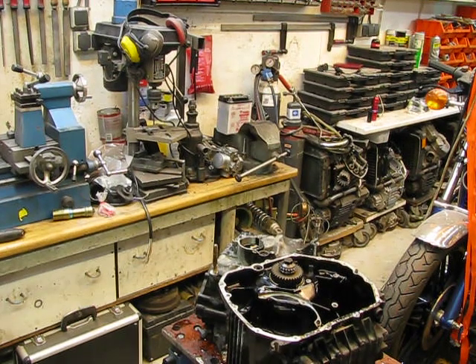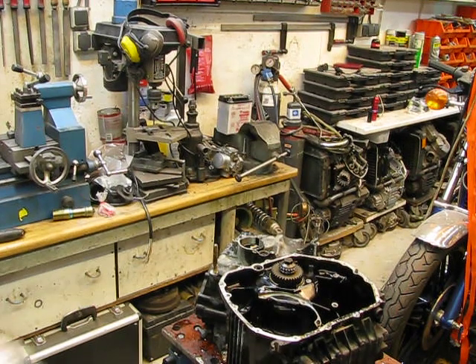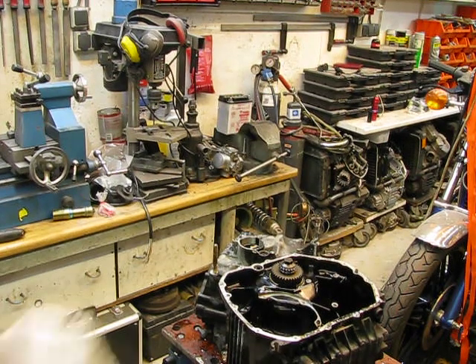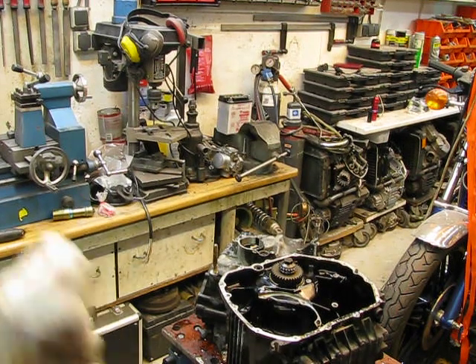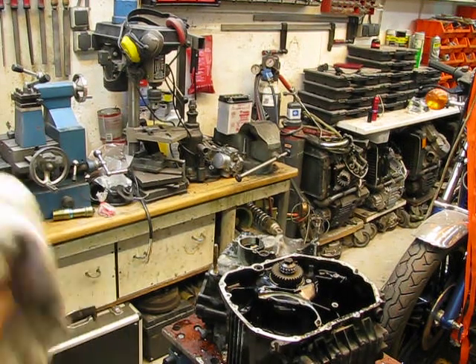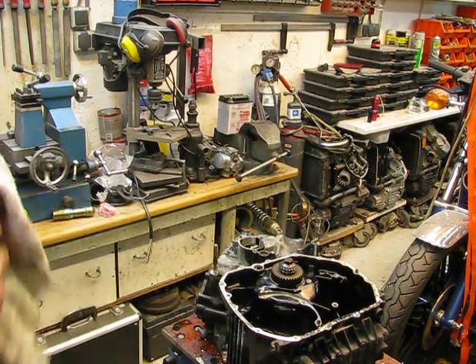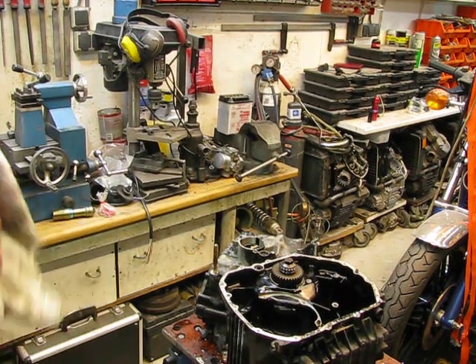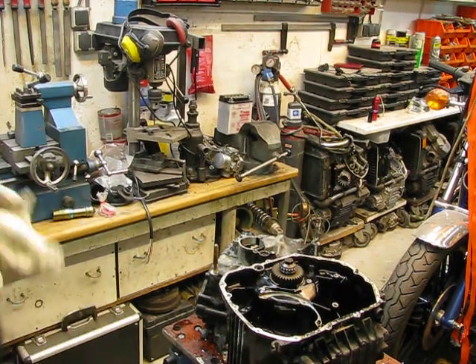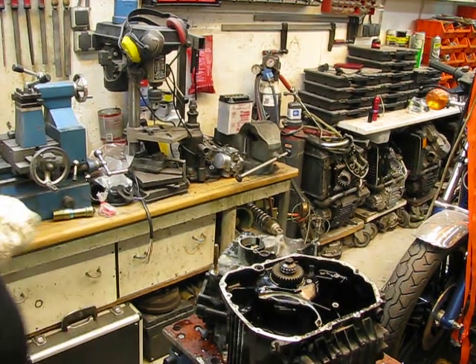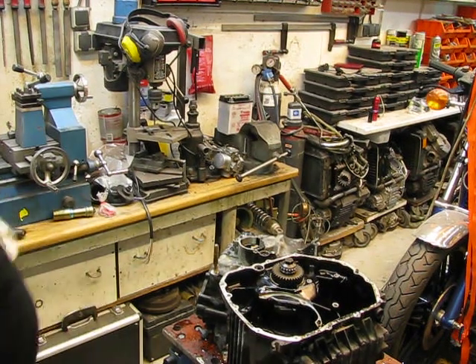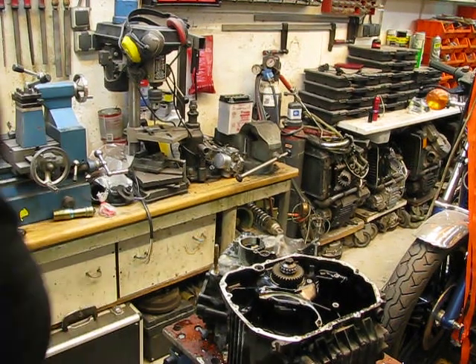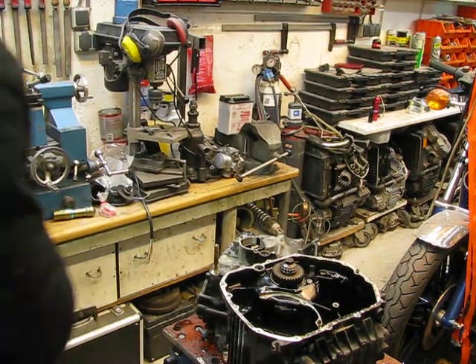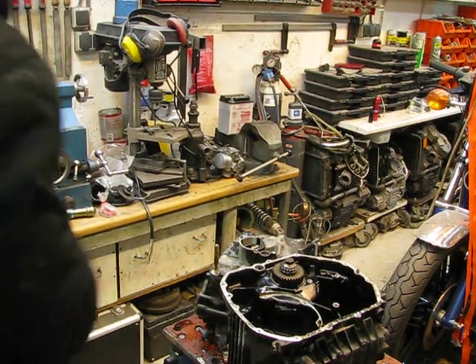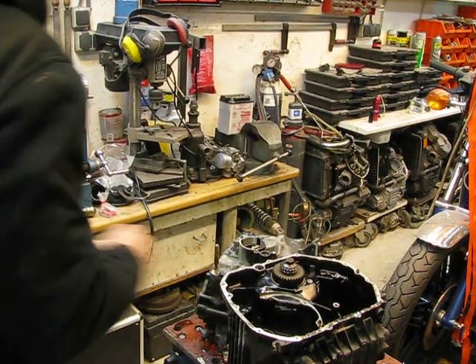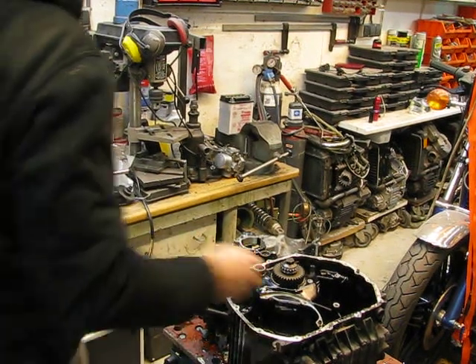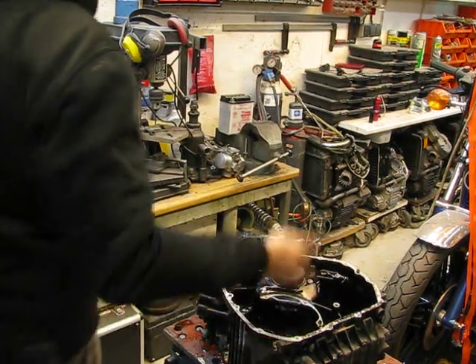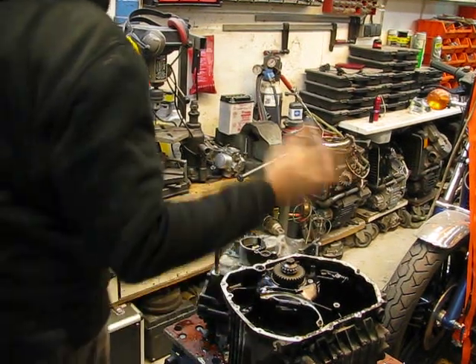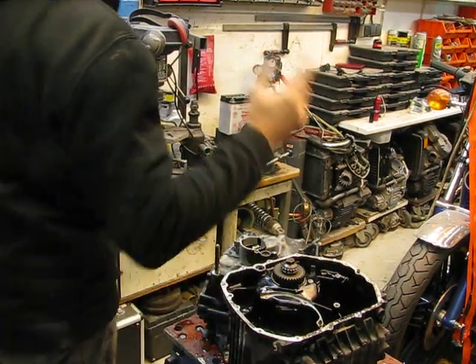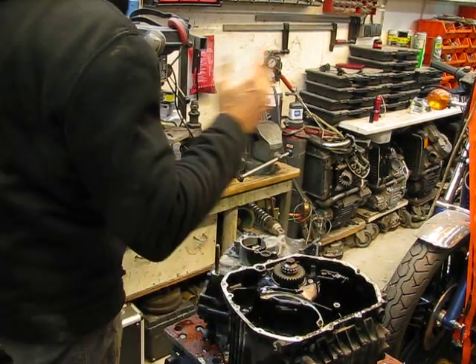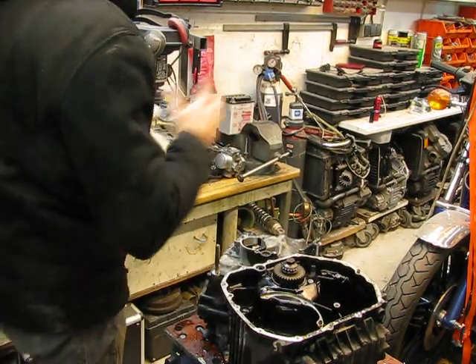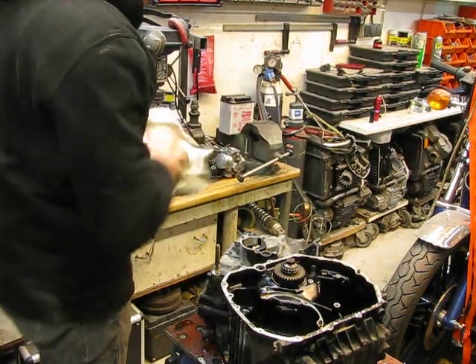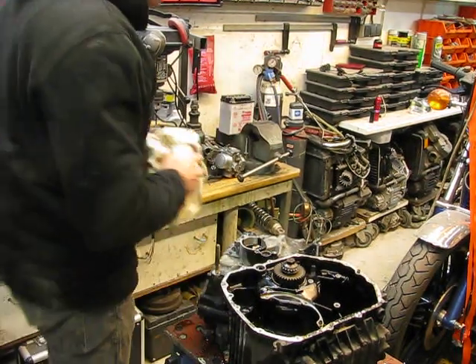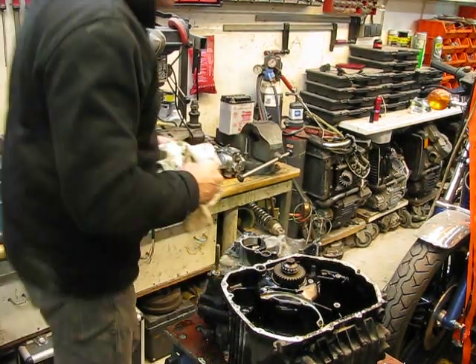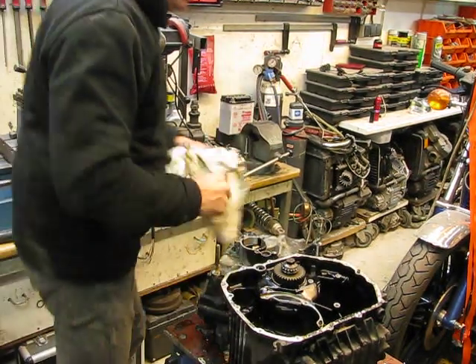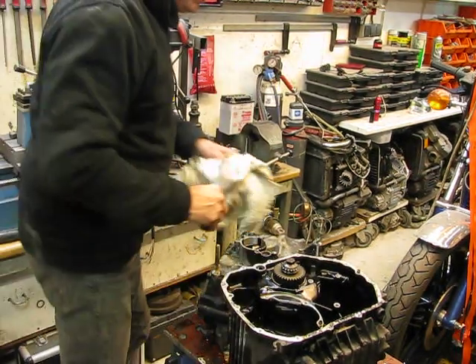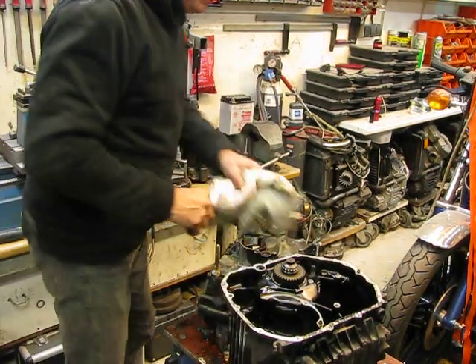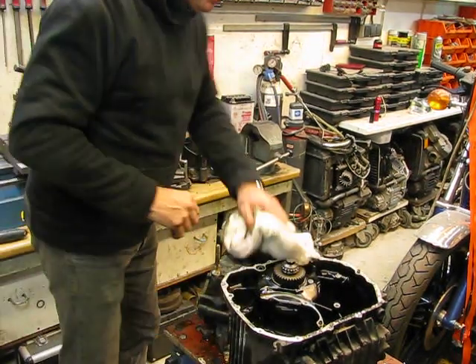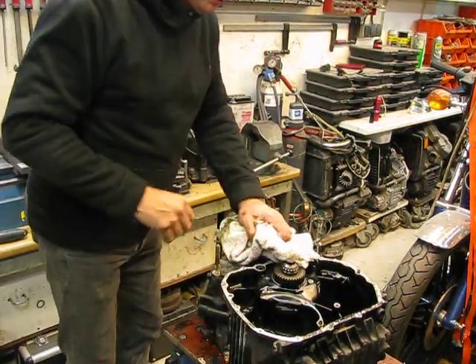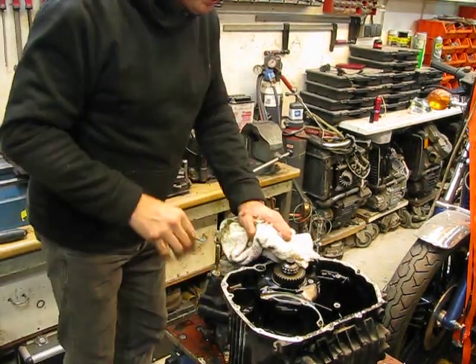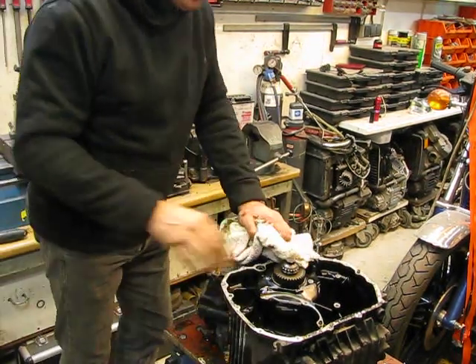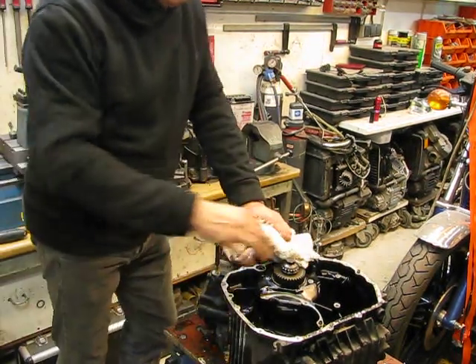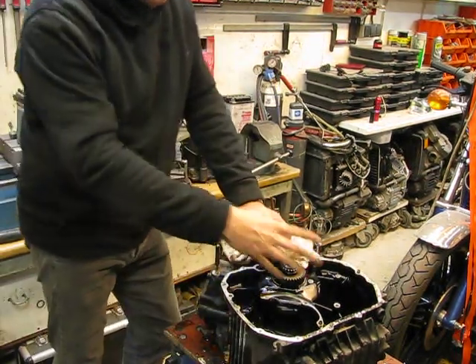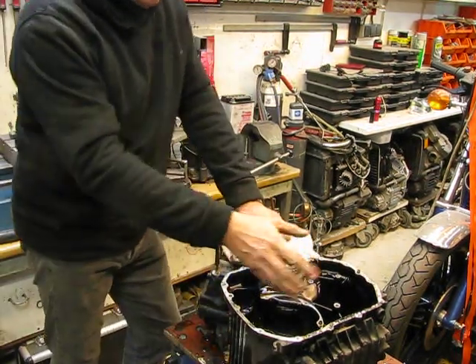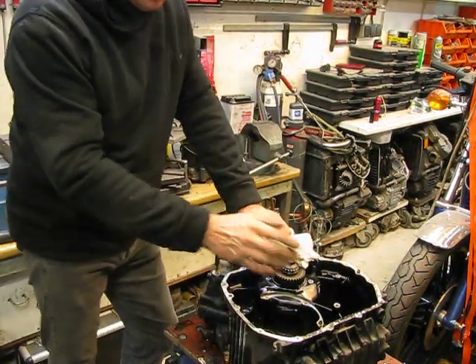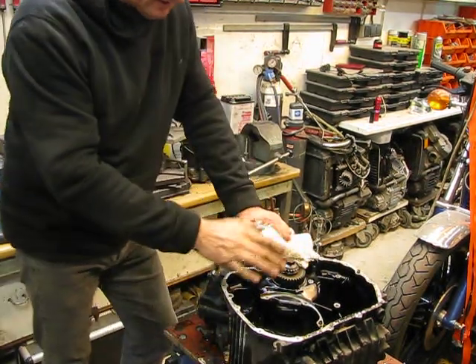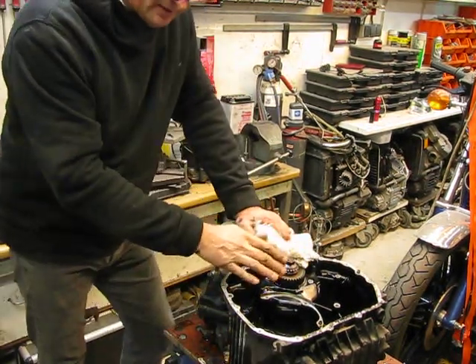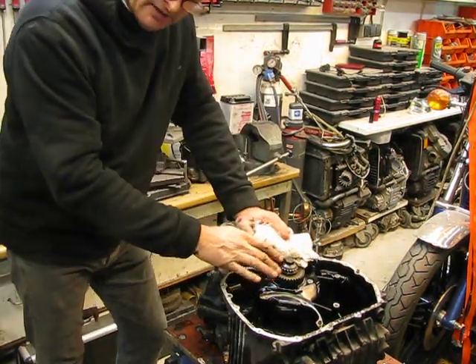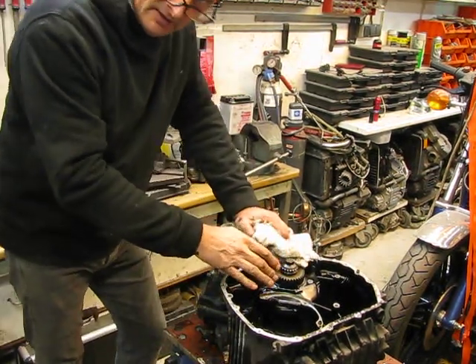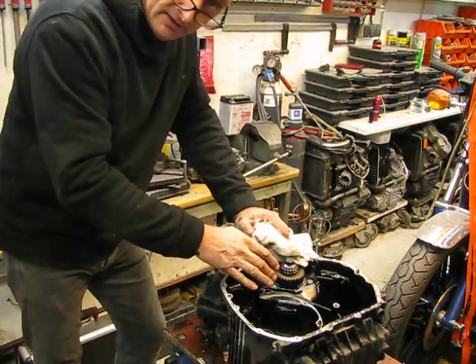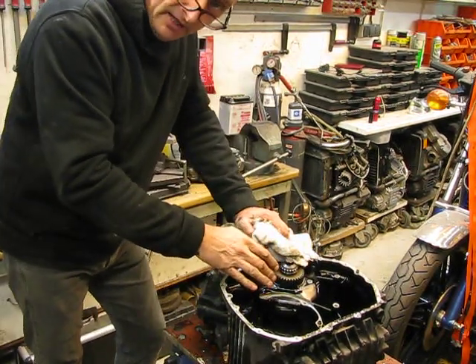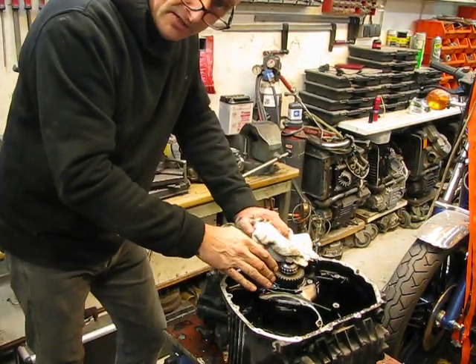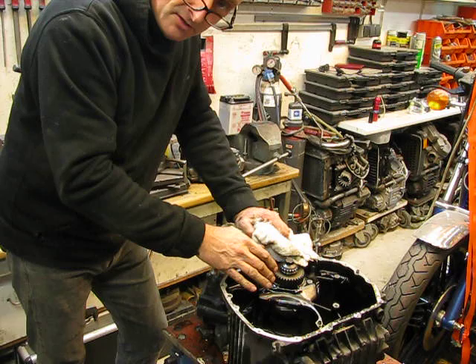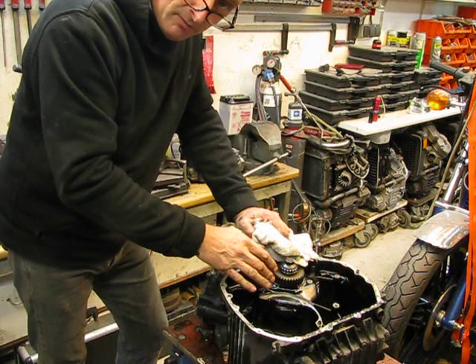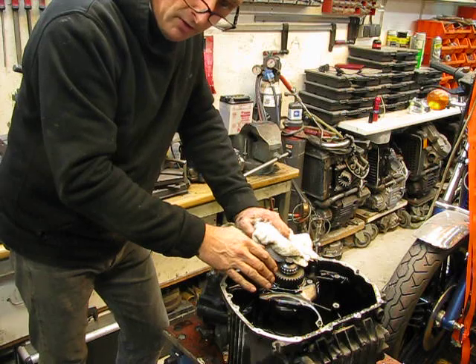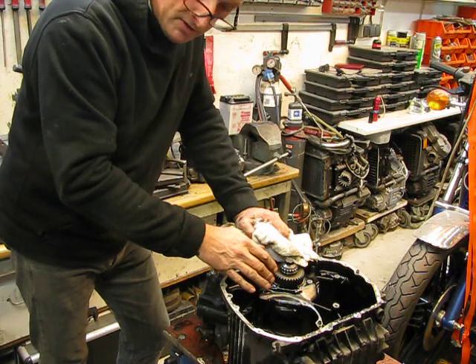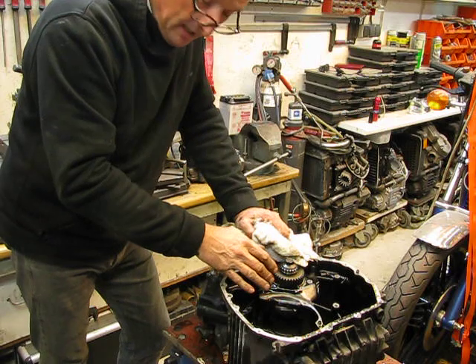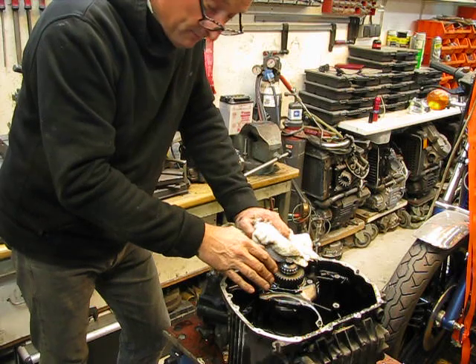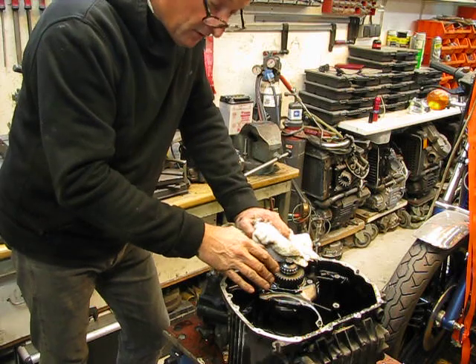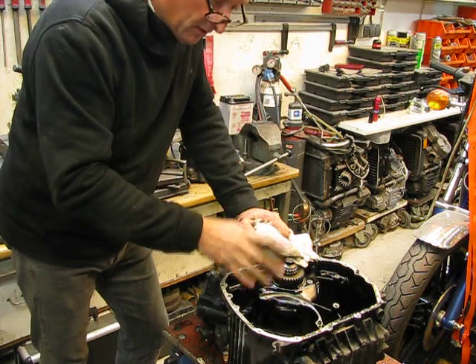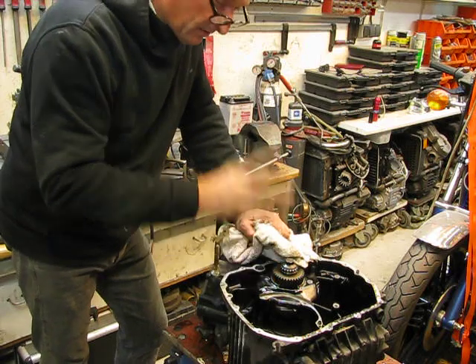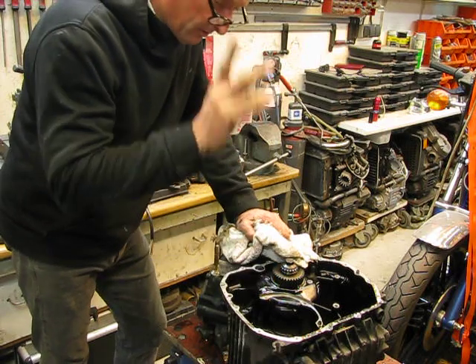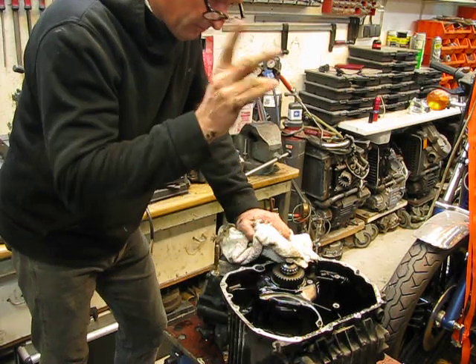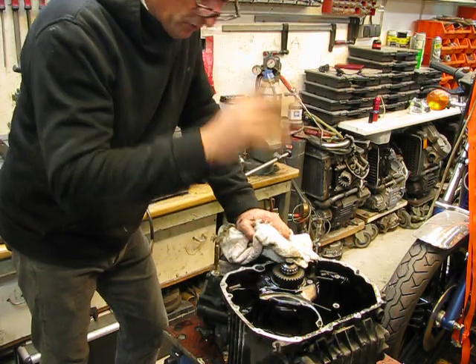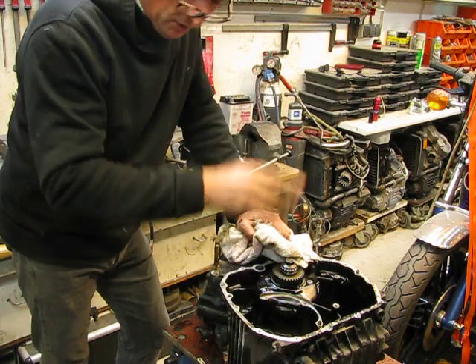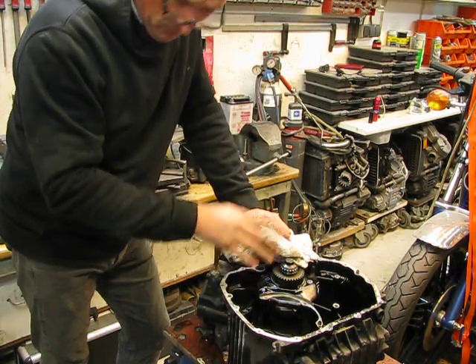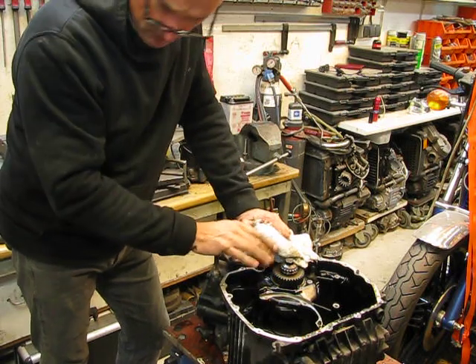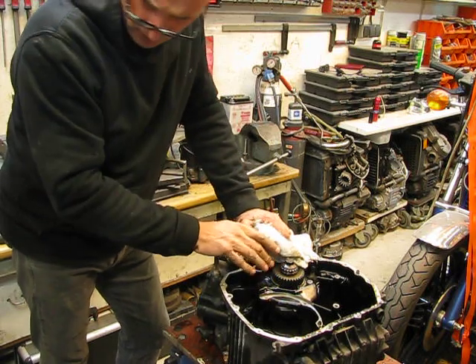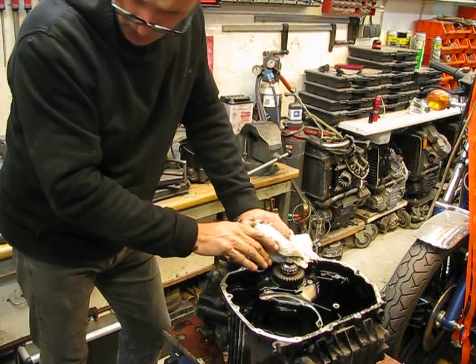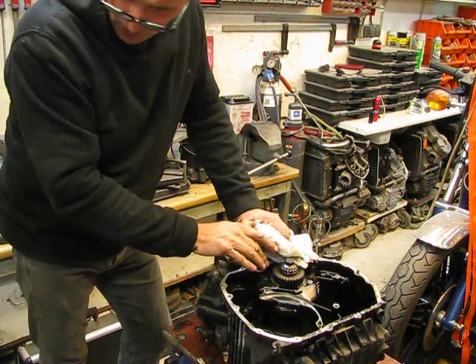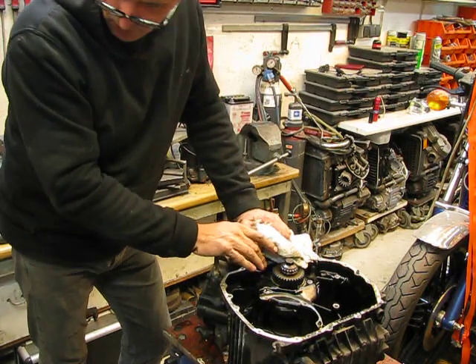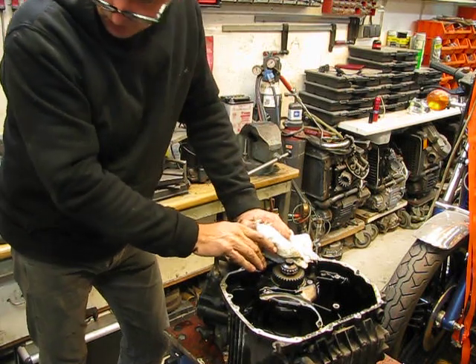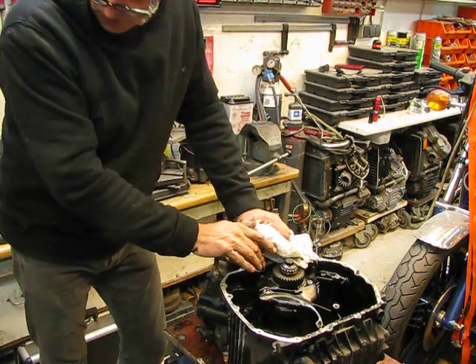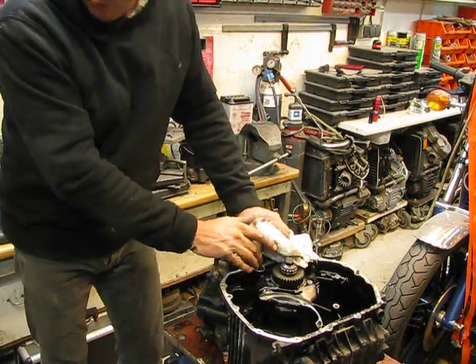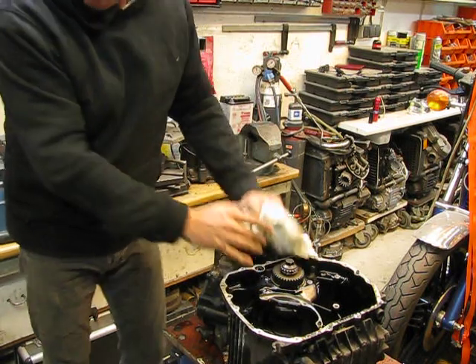Hello, good evening. So, you see, the engine block is empty. But I want to show you something.